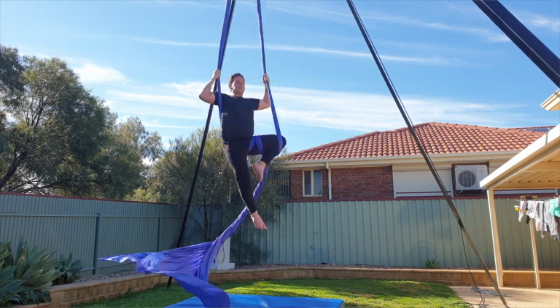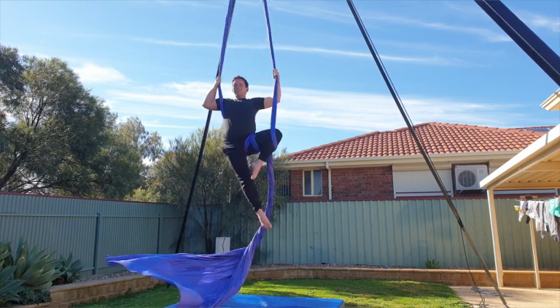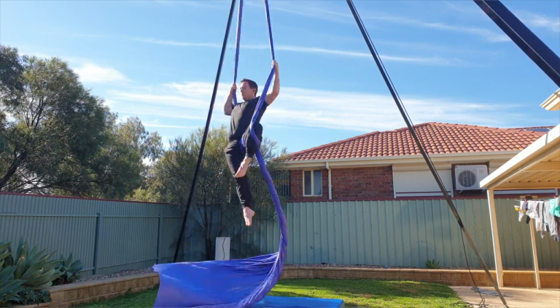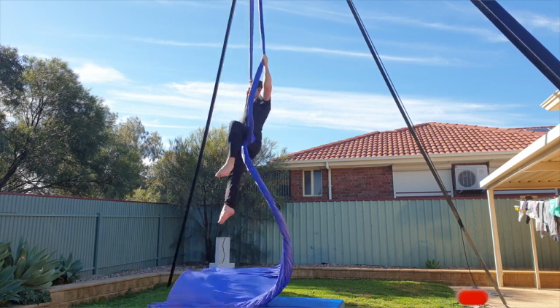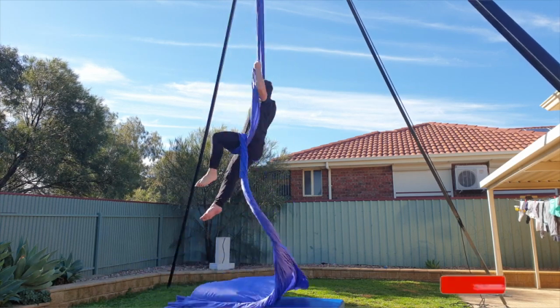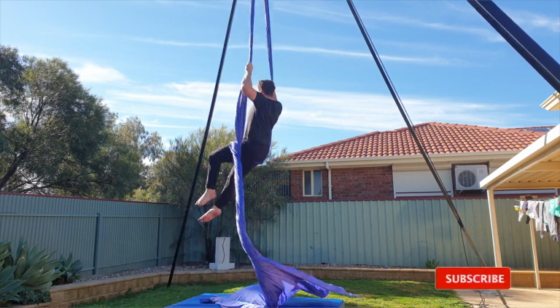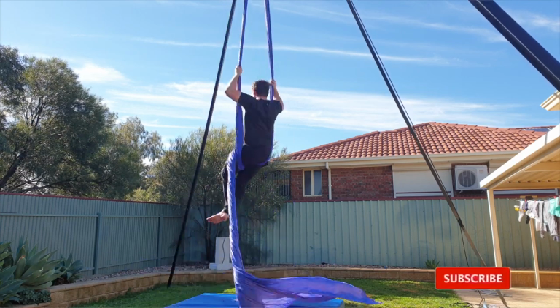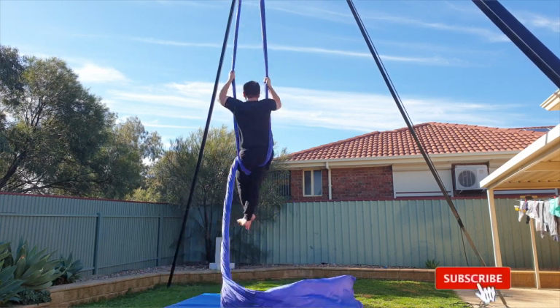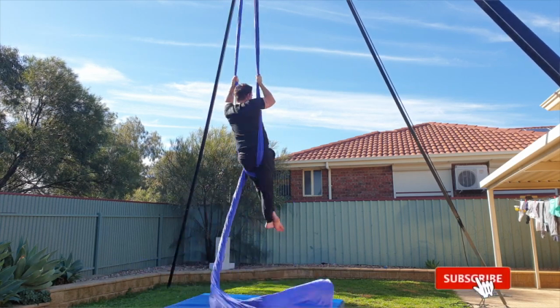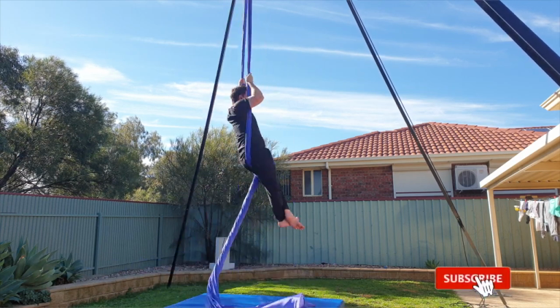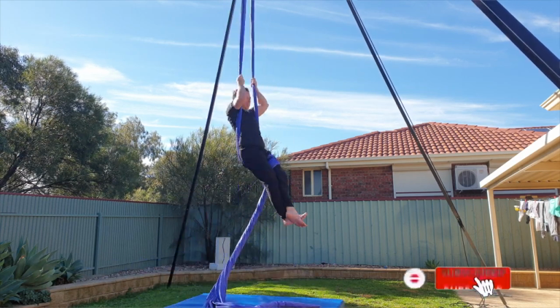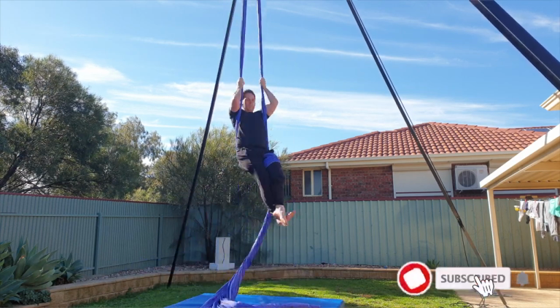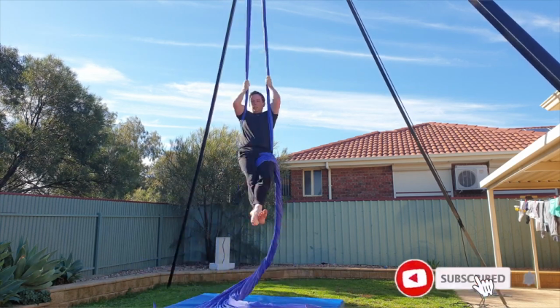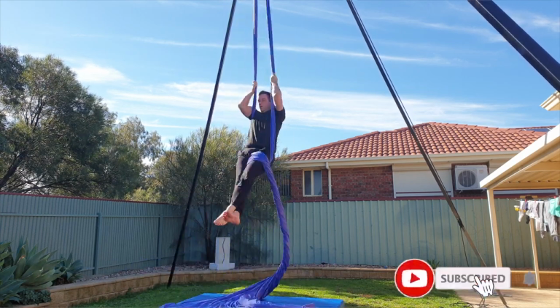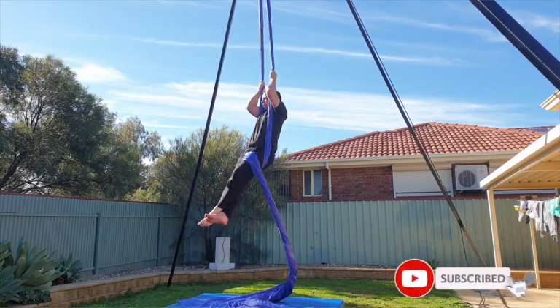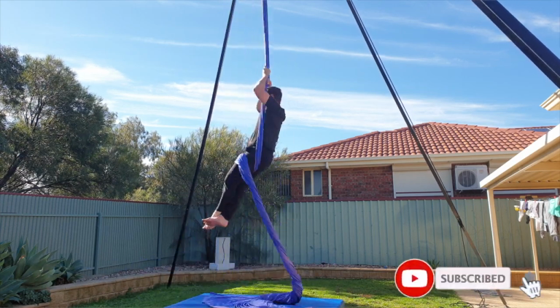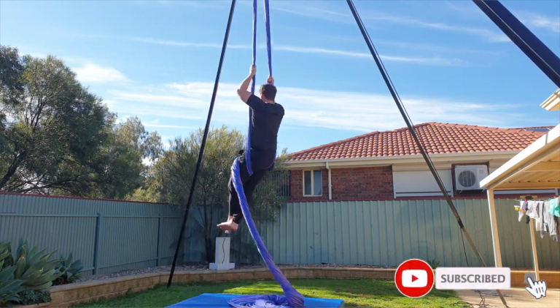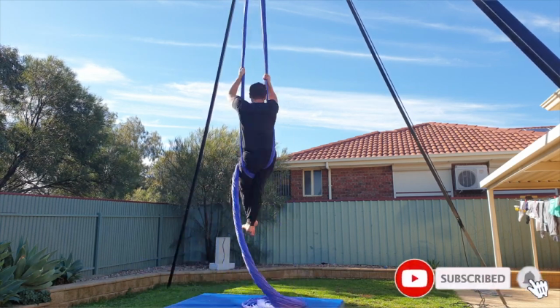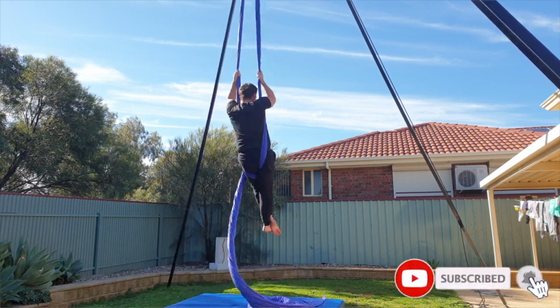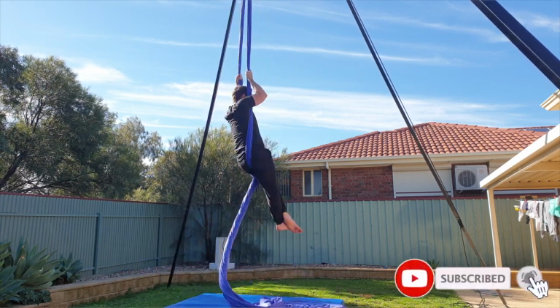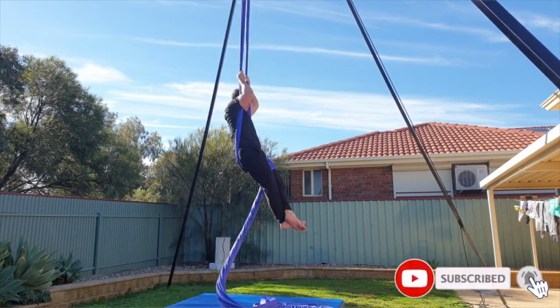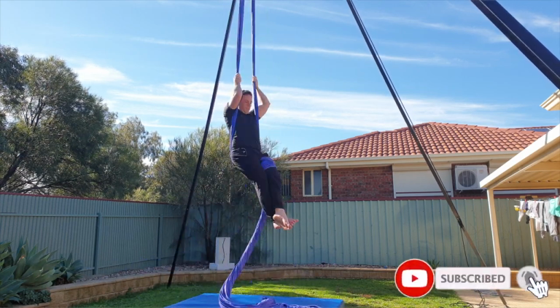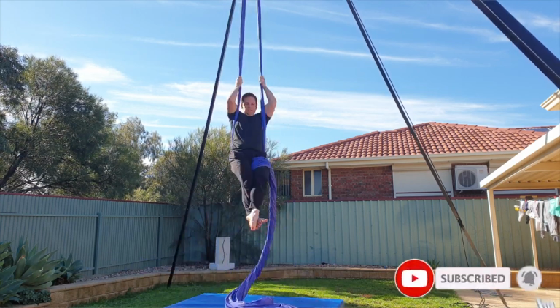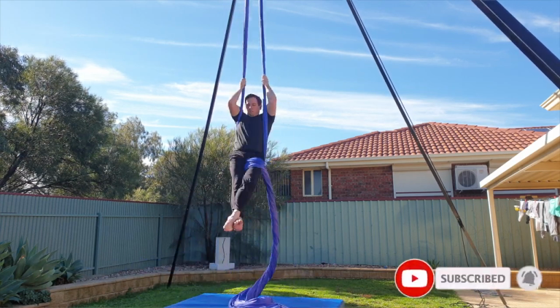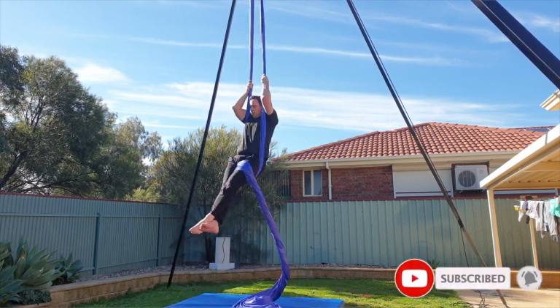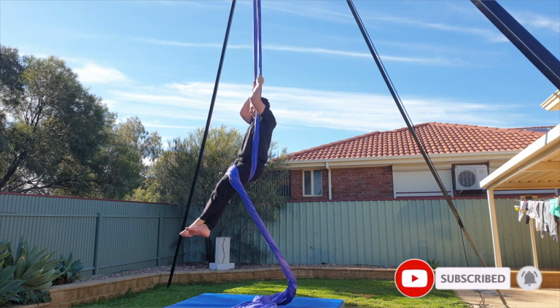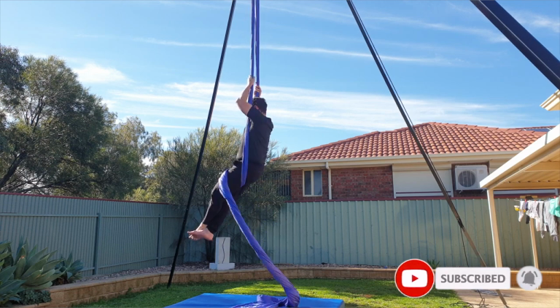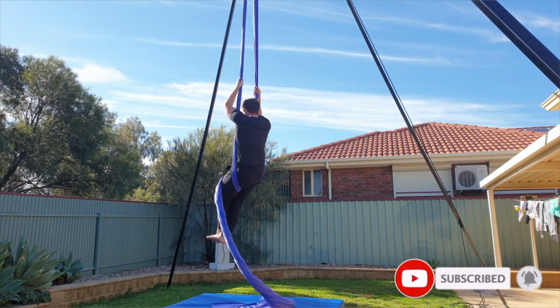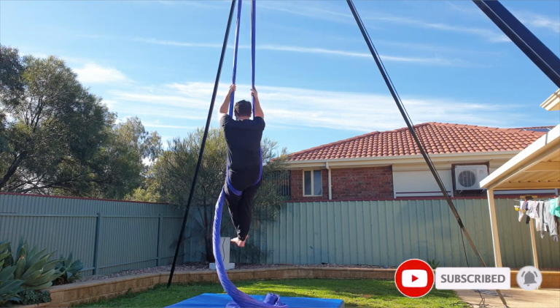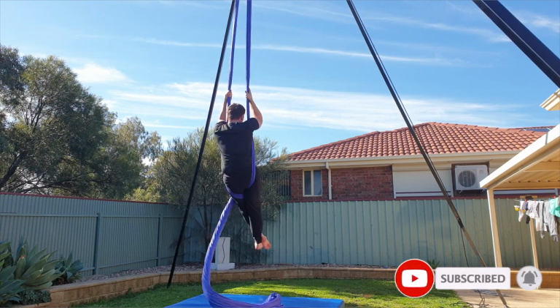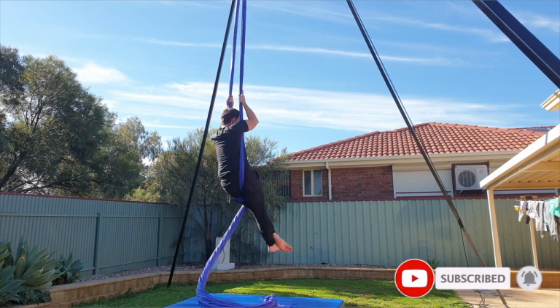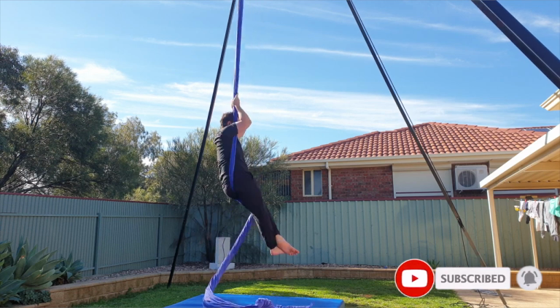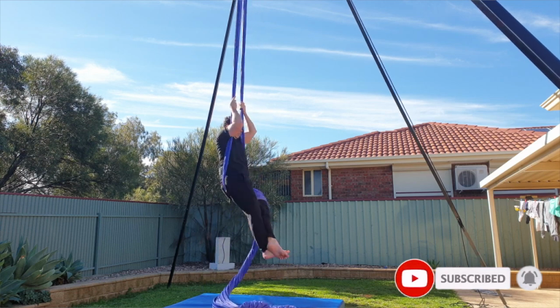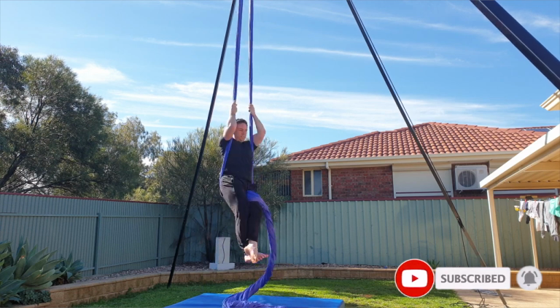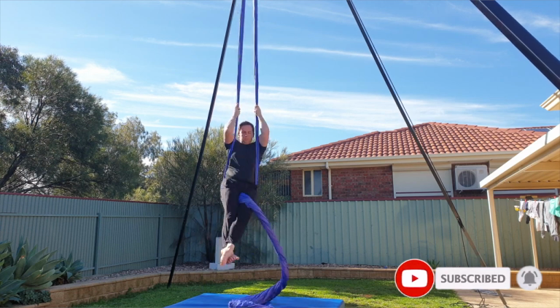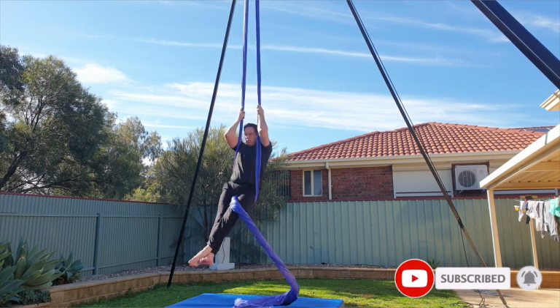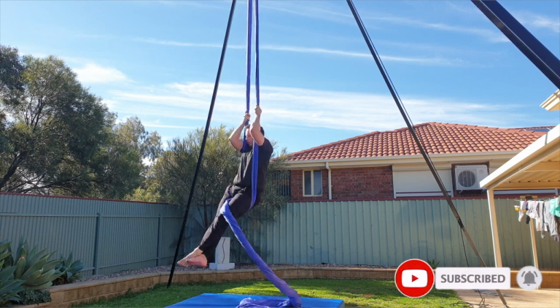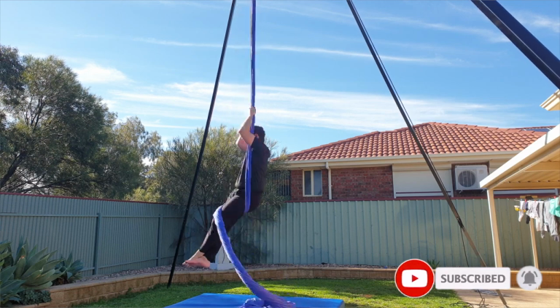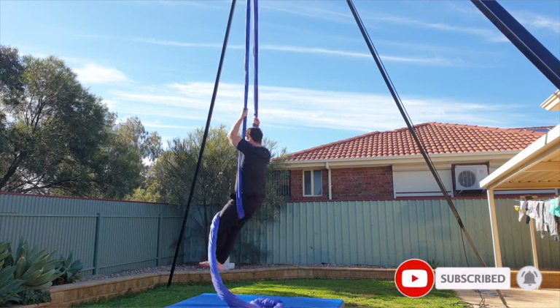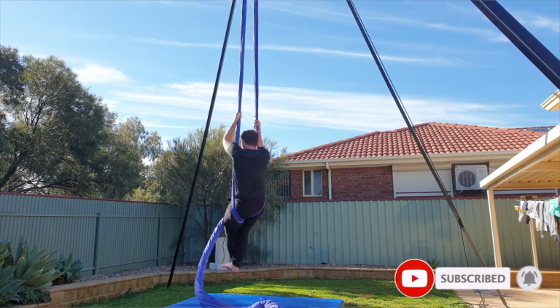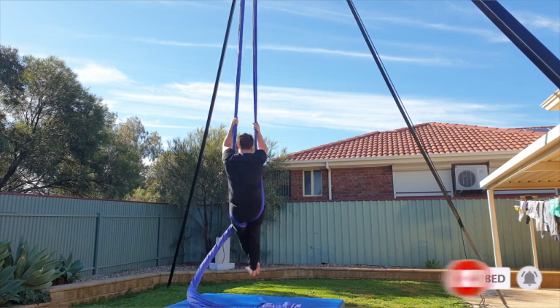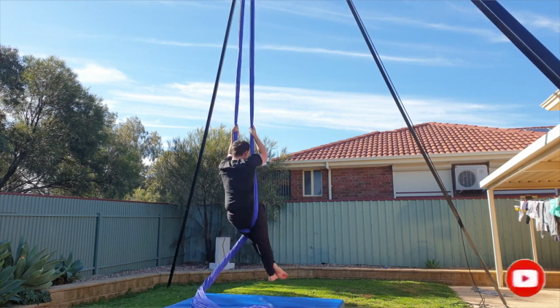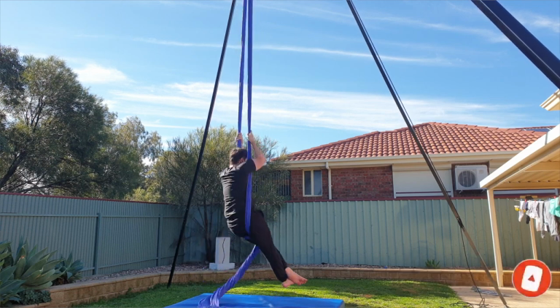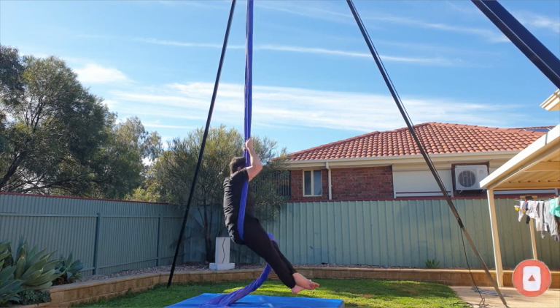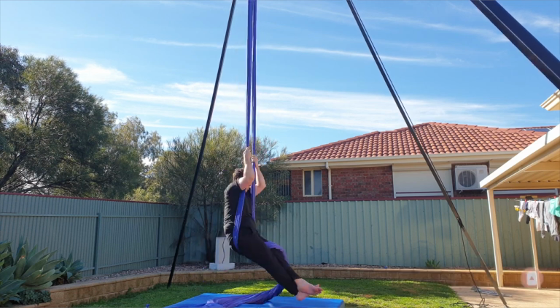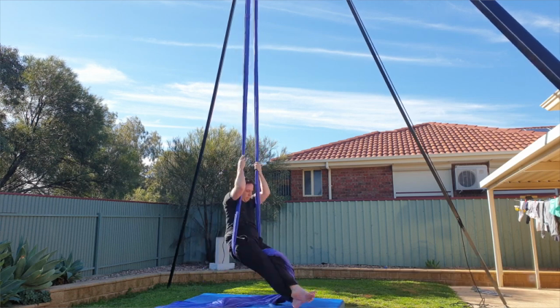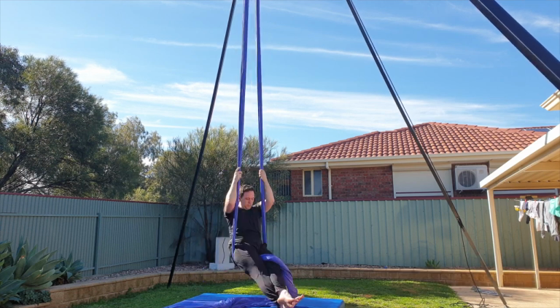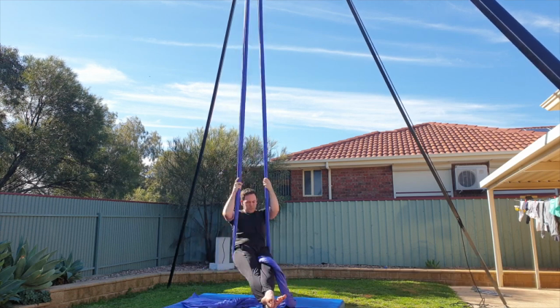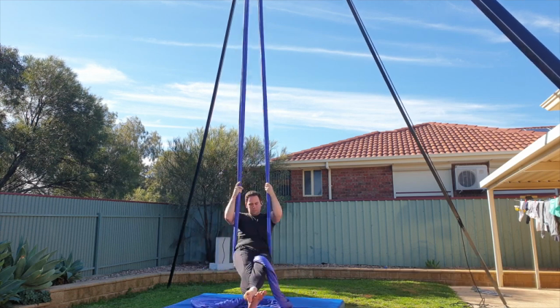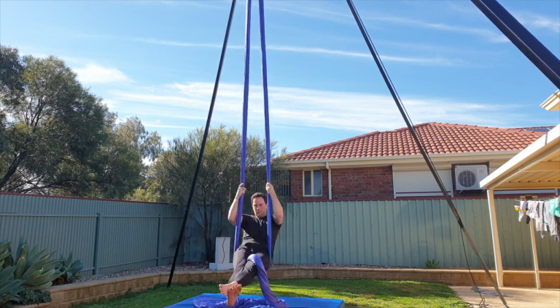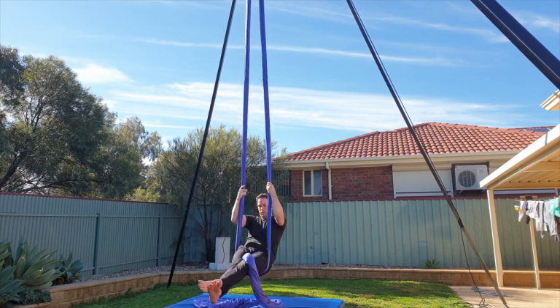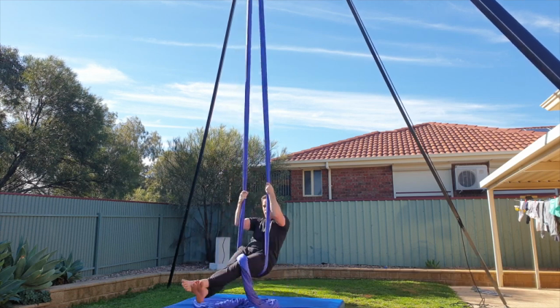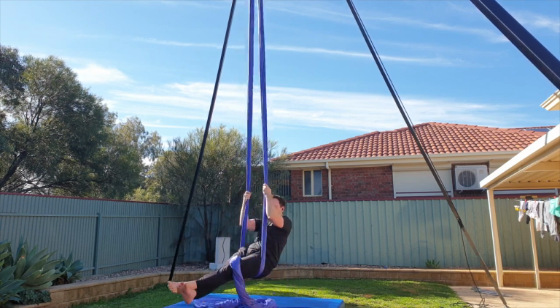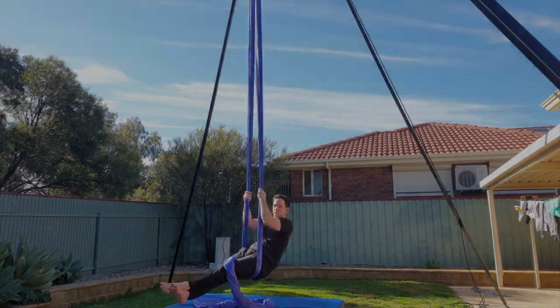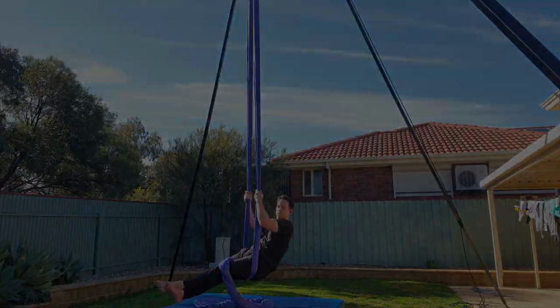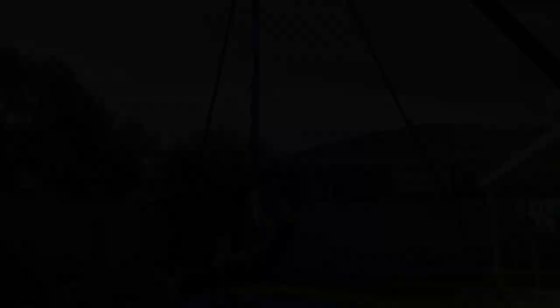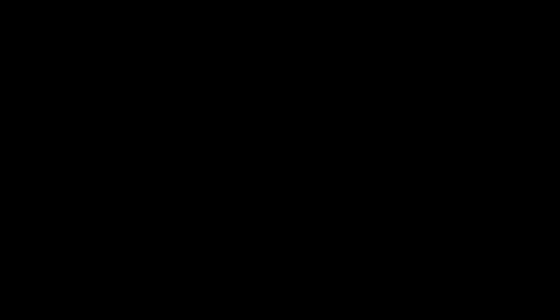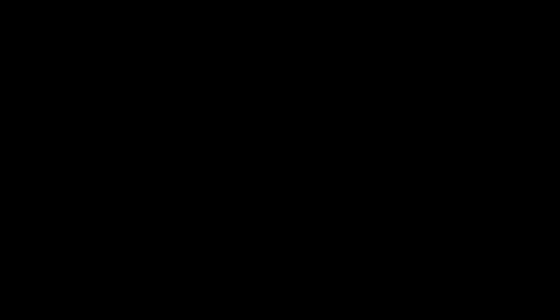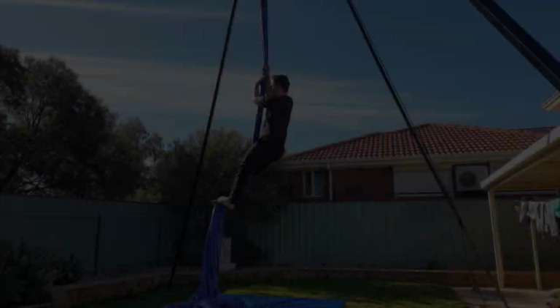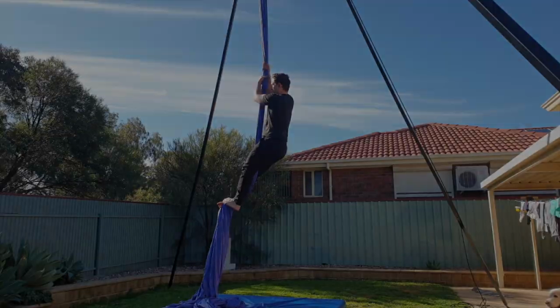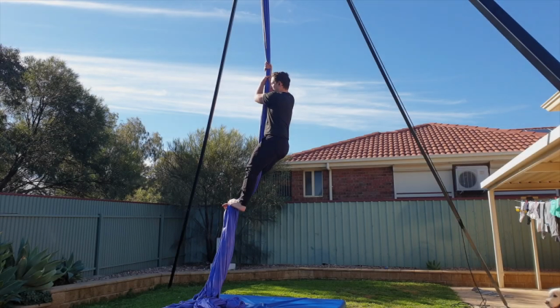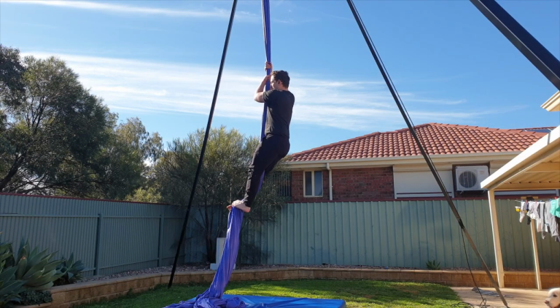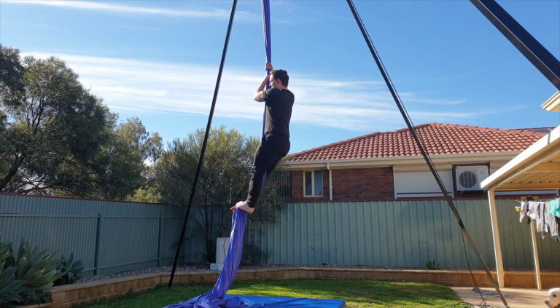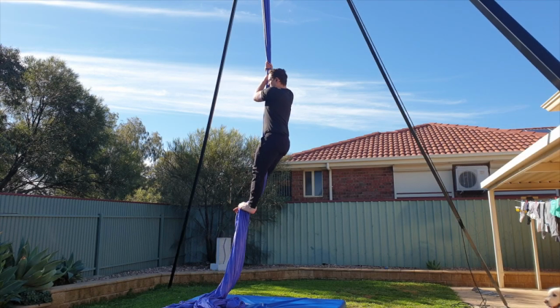If you guys enjoy aerial silks tutorials, be sure to subscribe. I've got lots of content planned that will be coming out soon. Alright, let's start breaking this down.